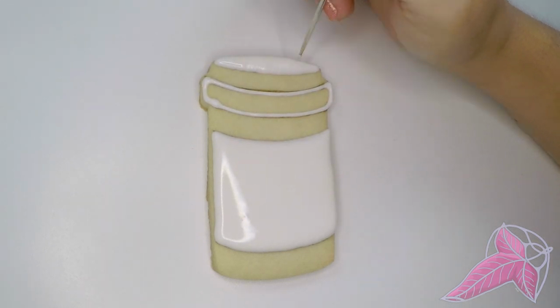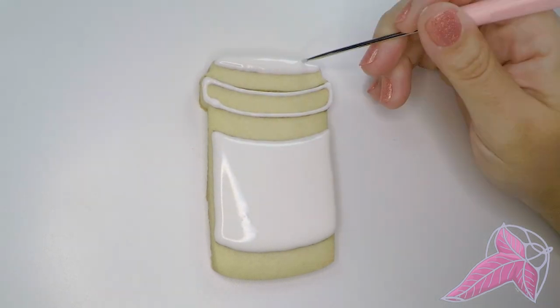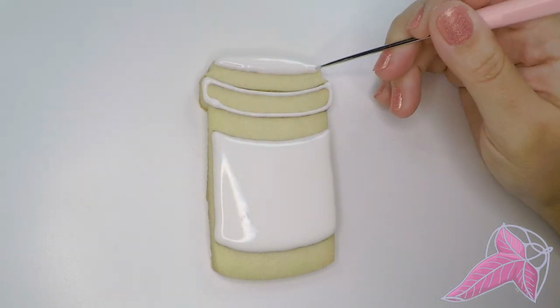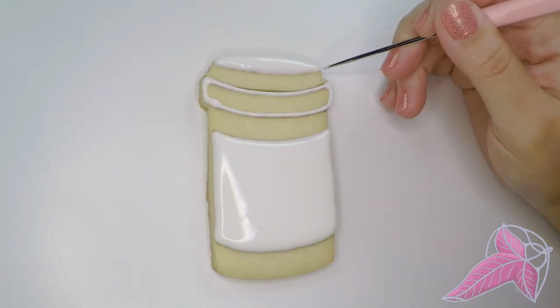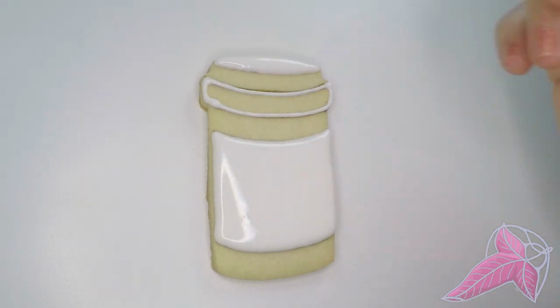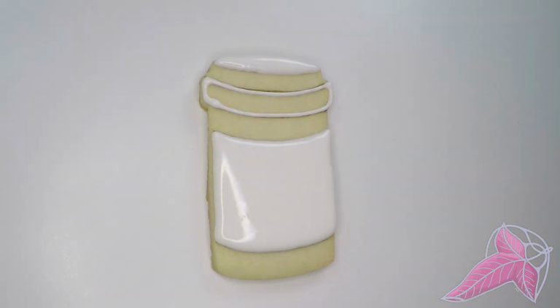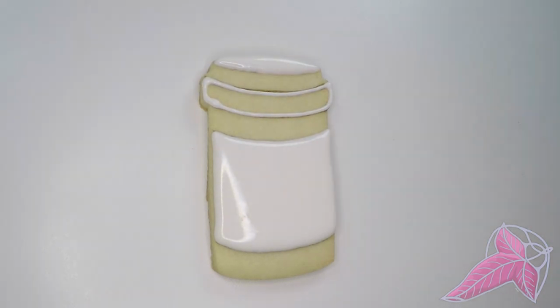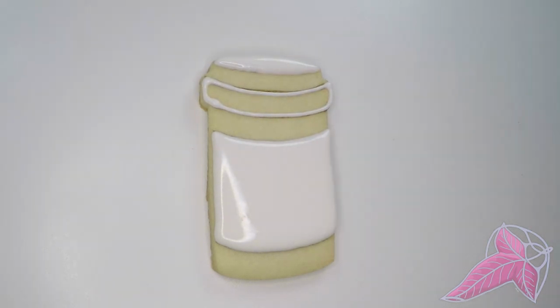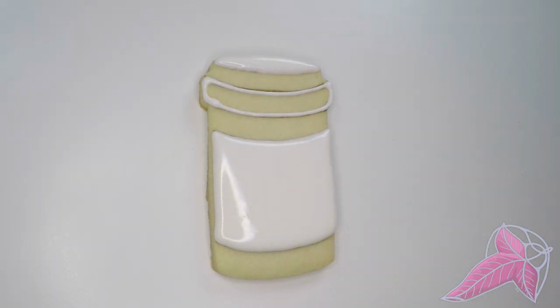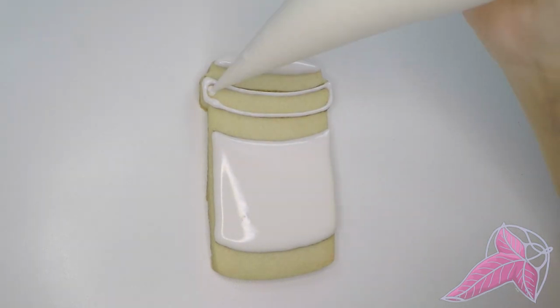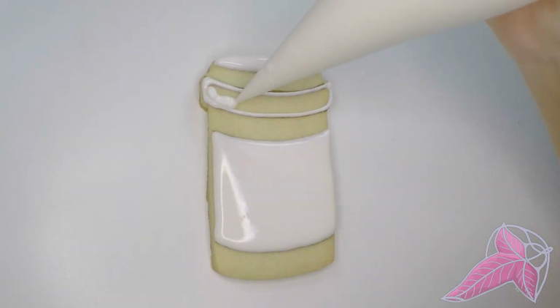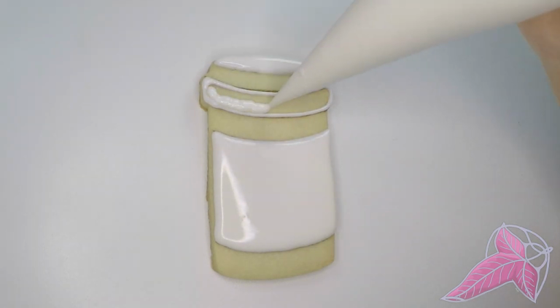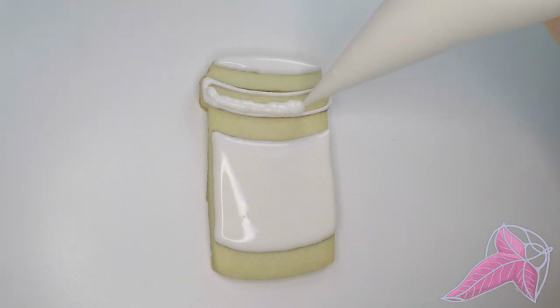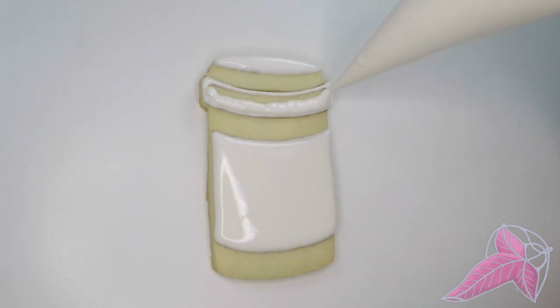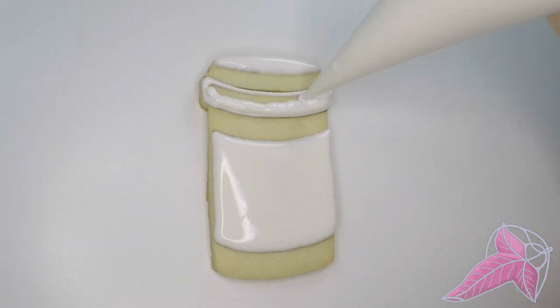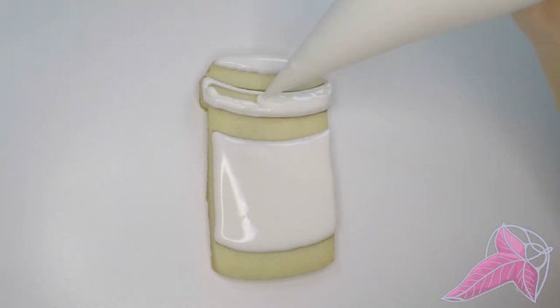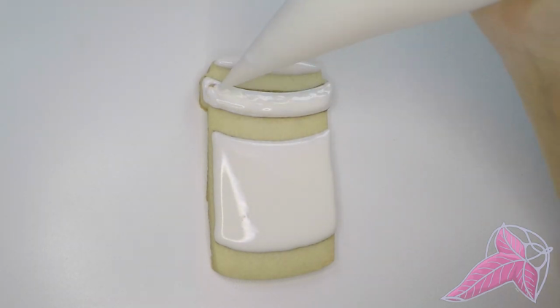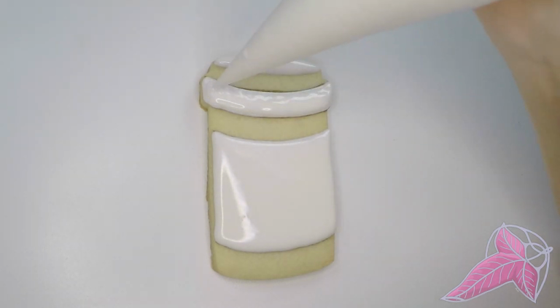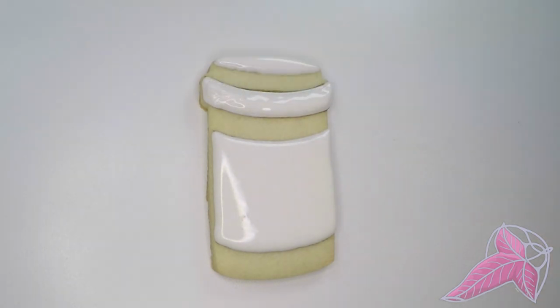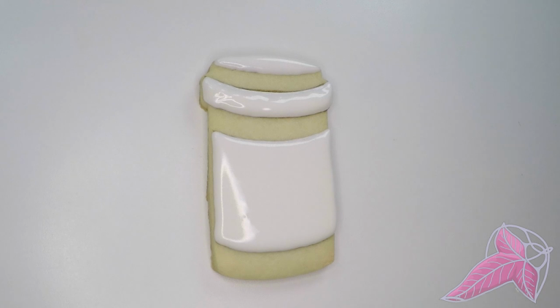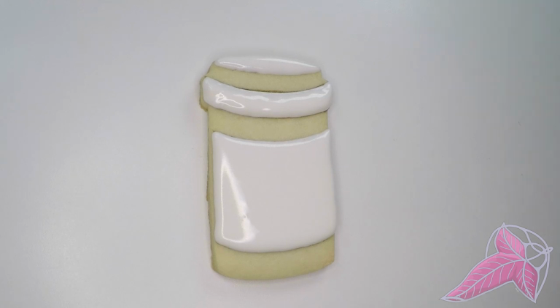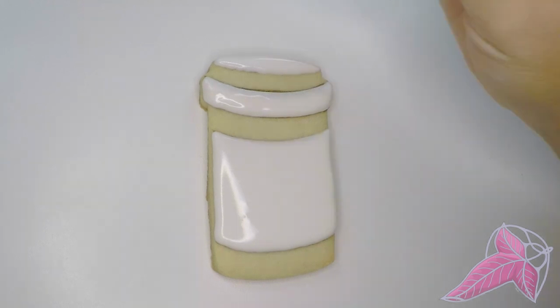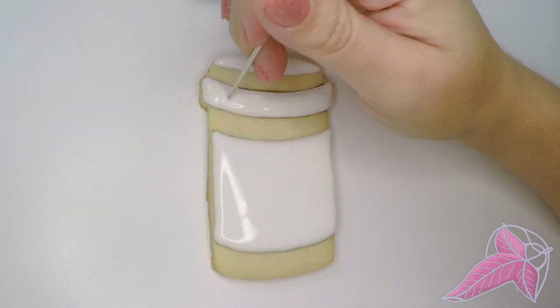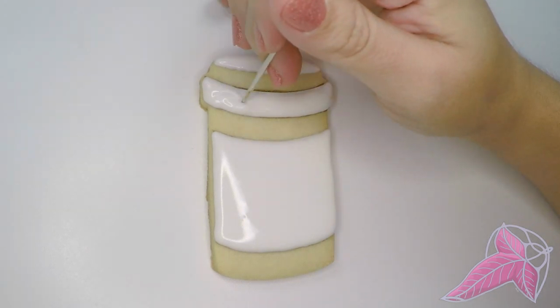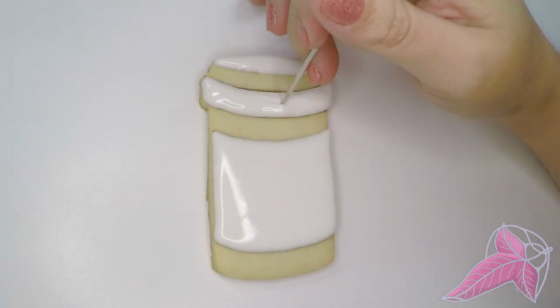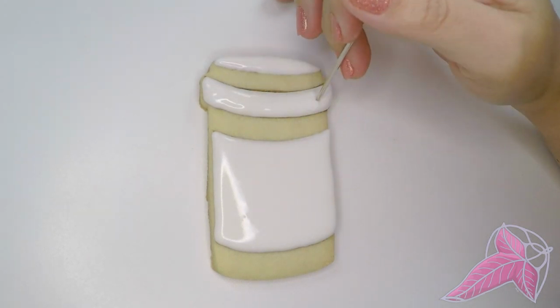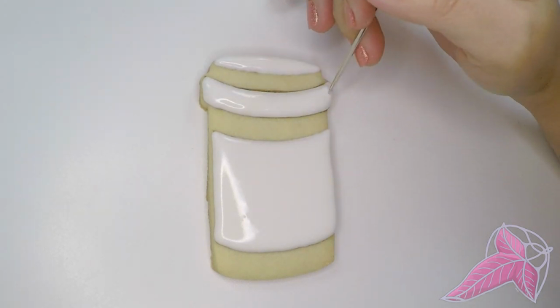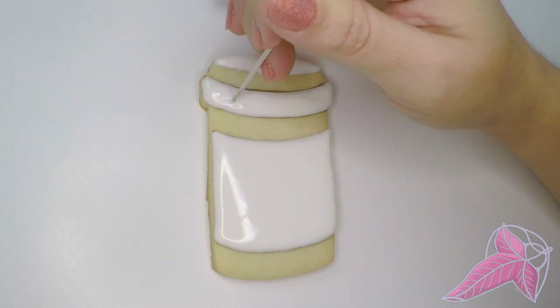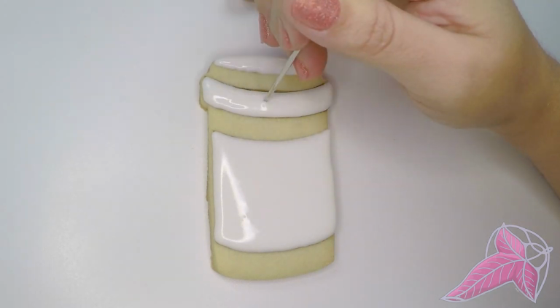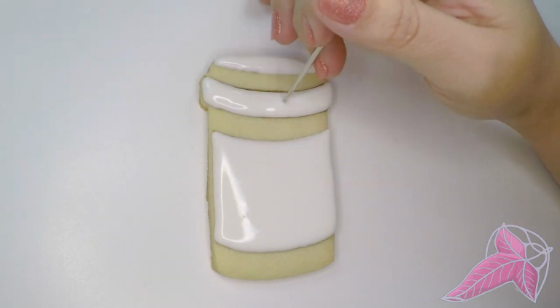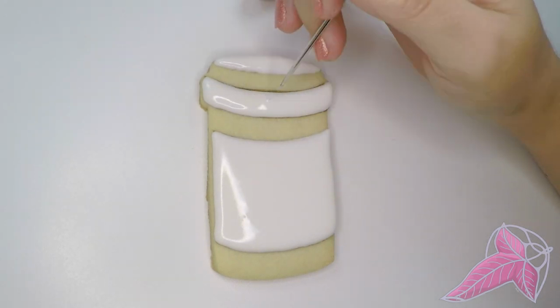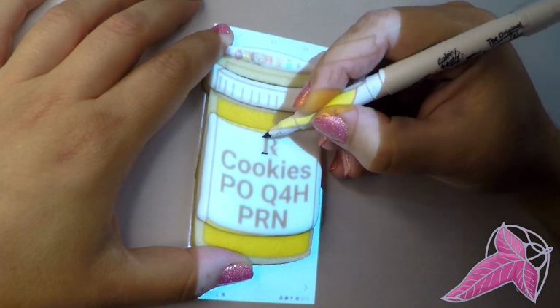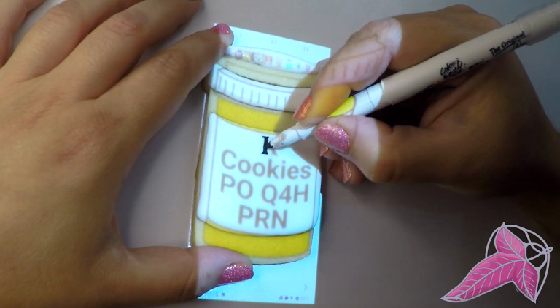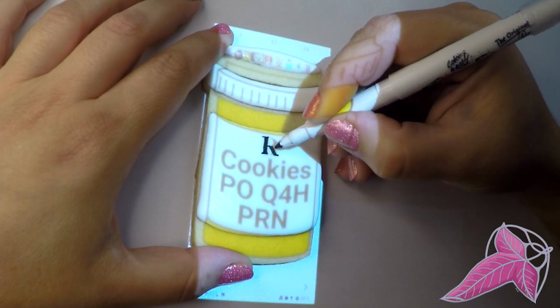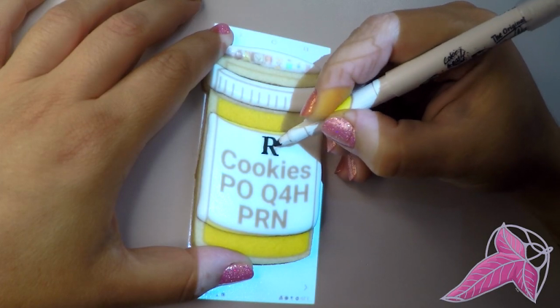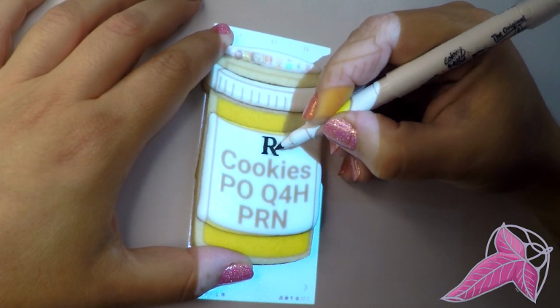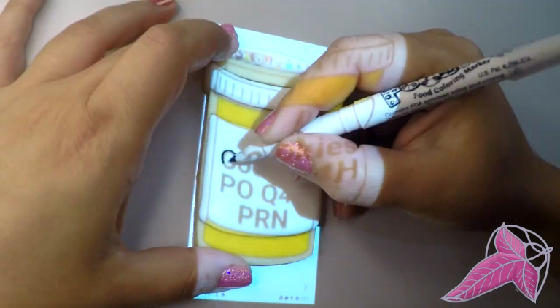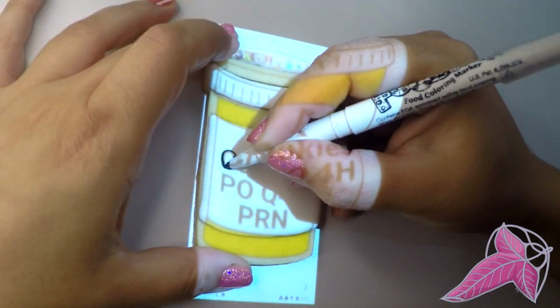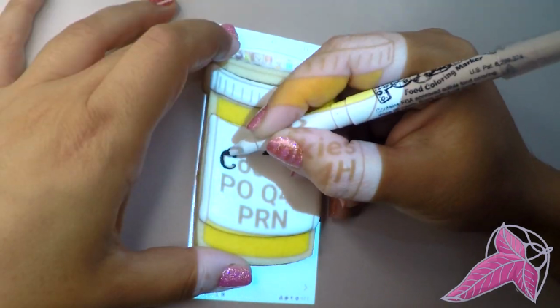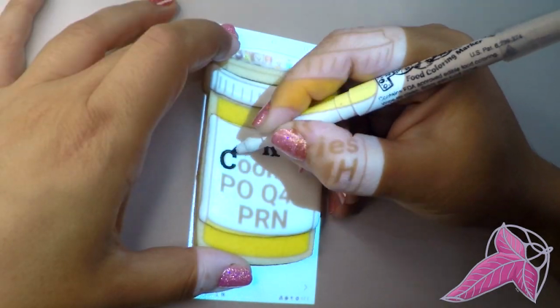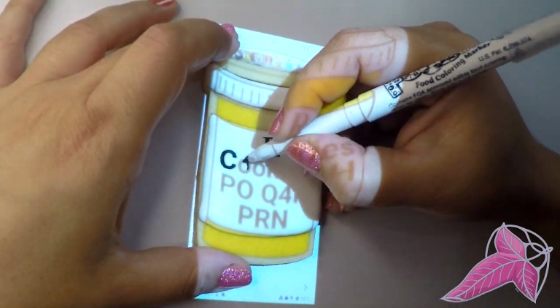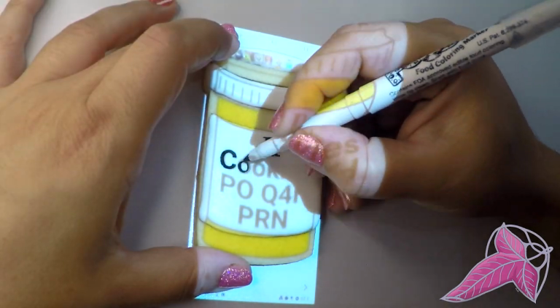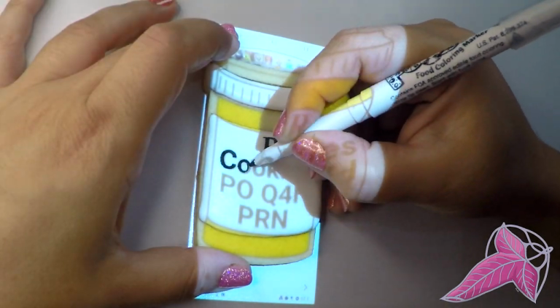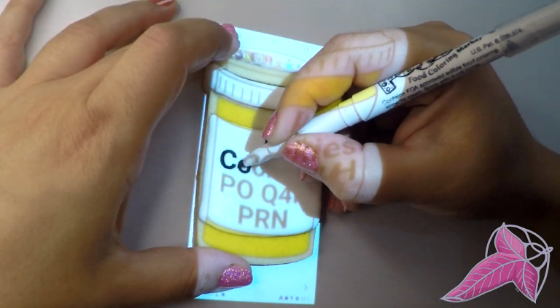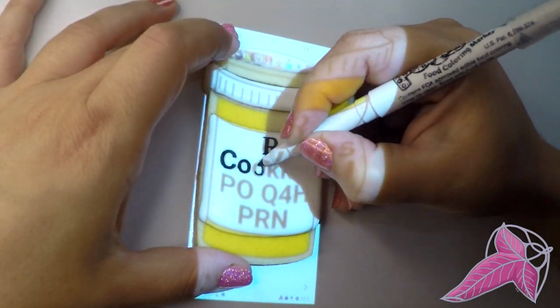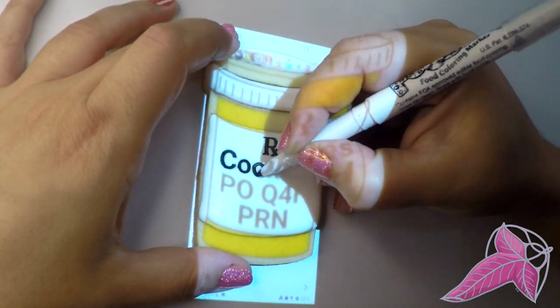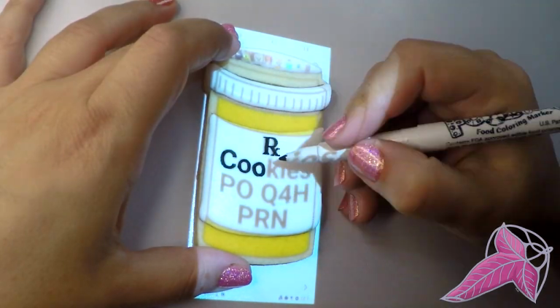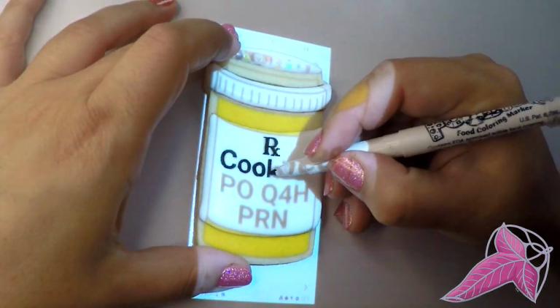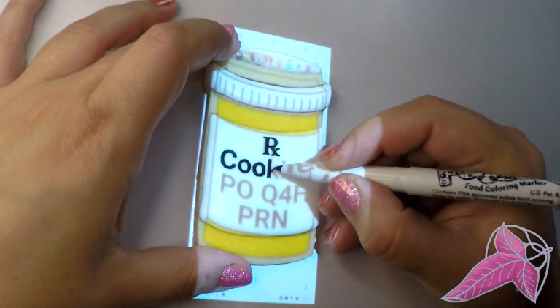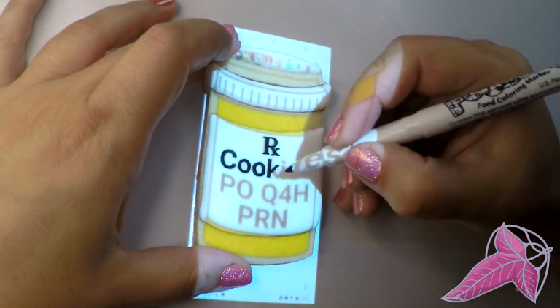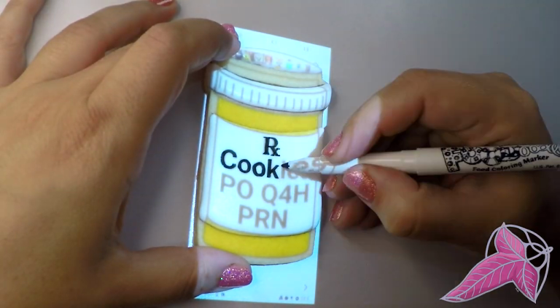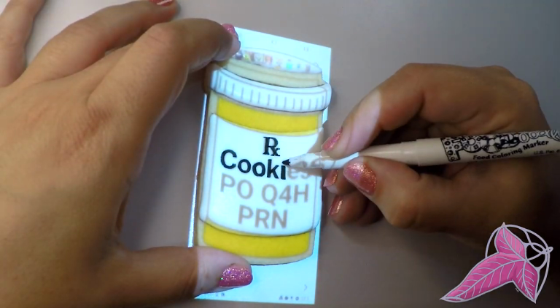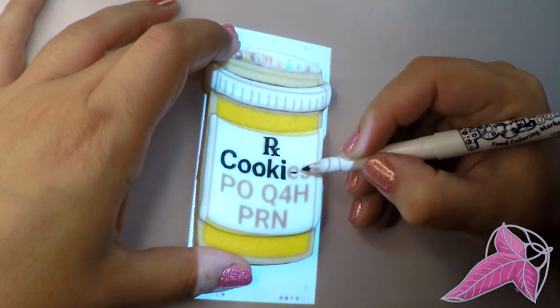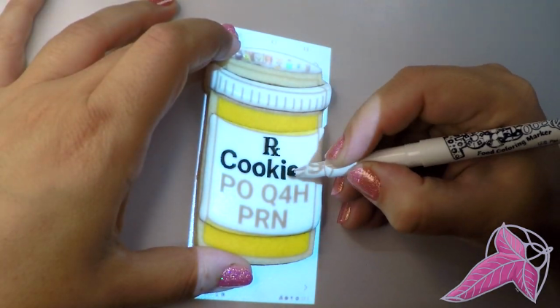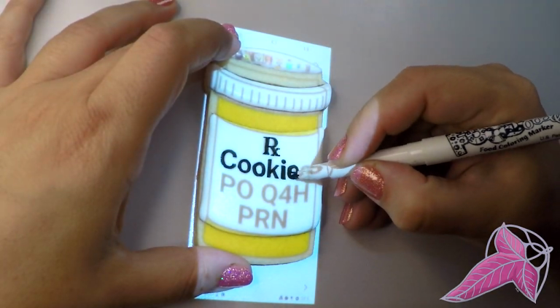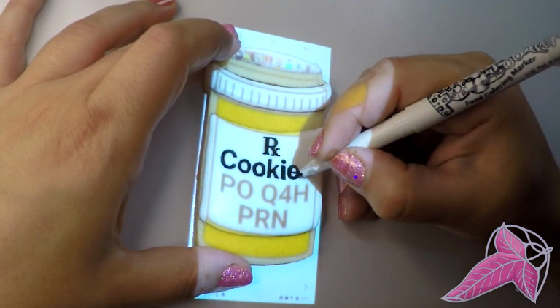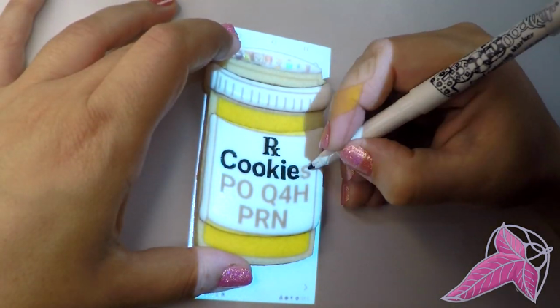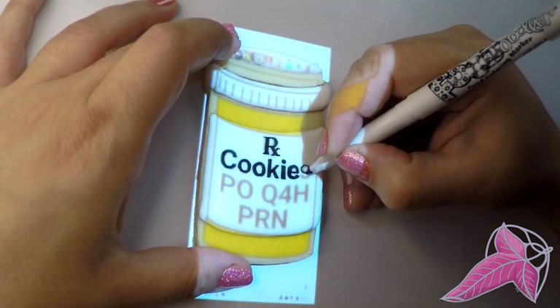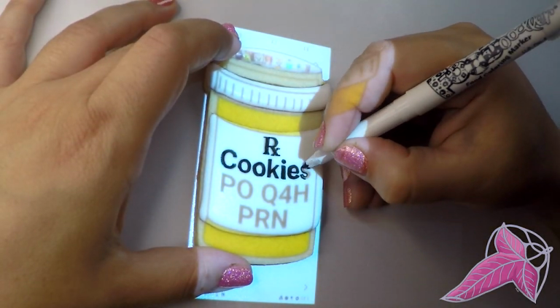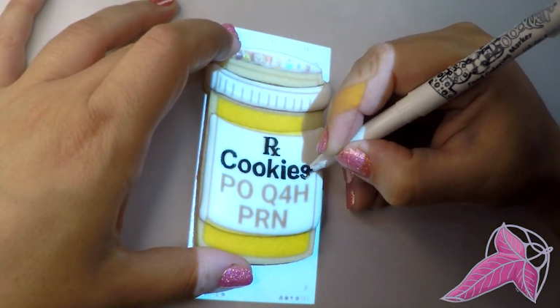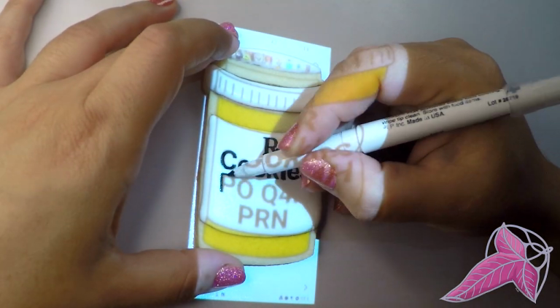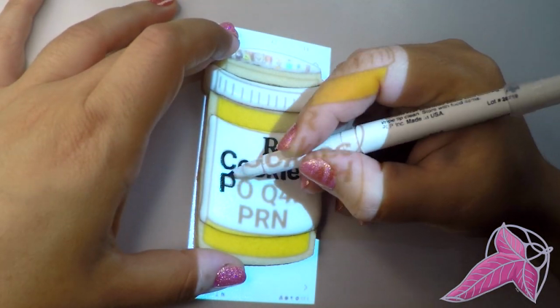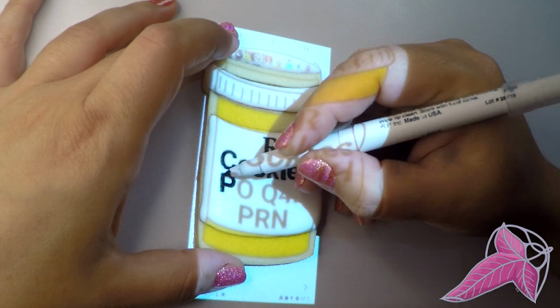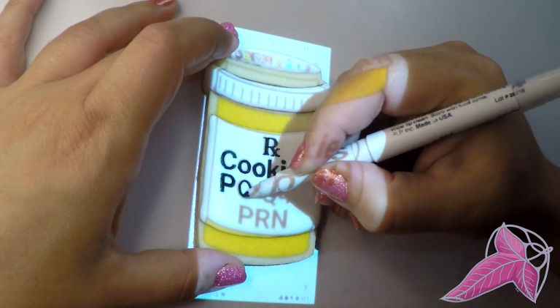Let the cookie dry overnight. This cookie shape is also good for a latte-style coffee cup — I wanted to make it multi-purpose.